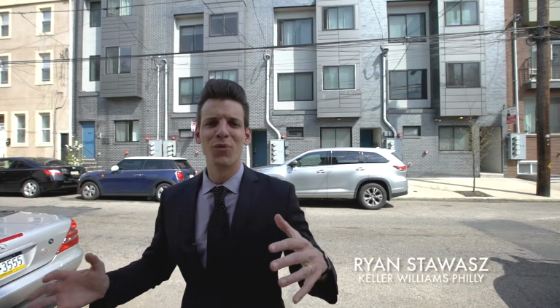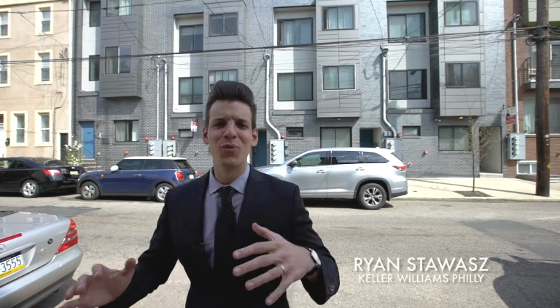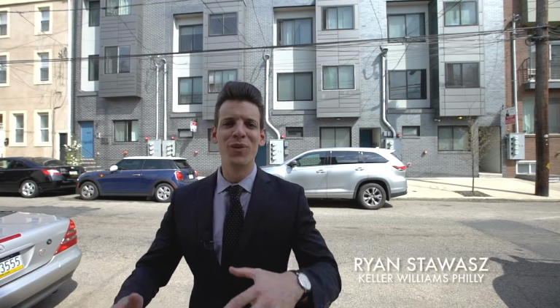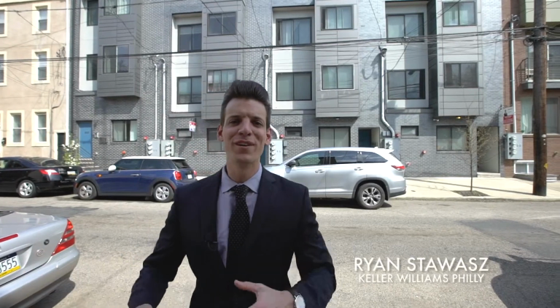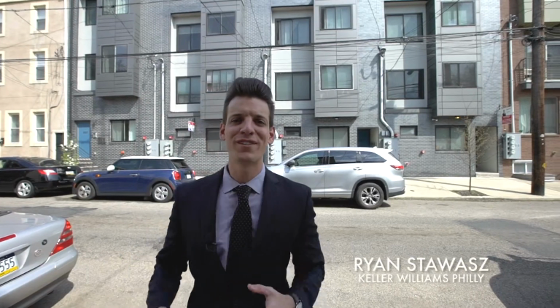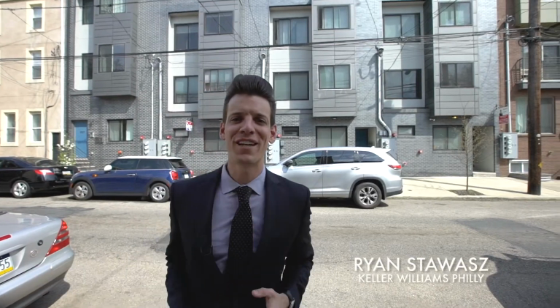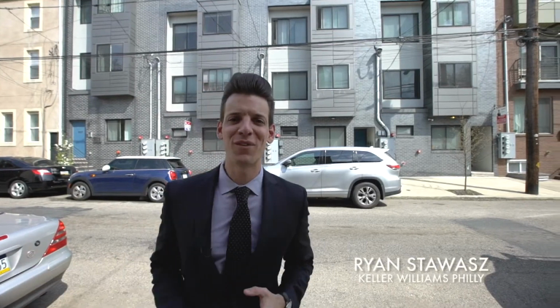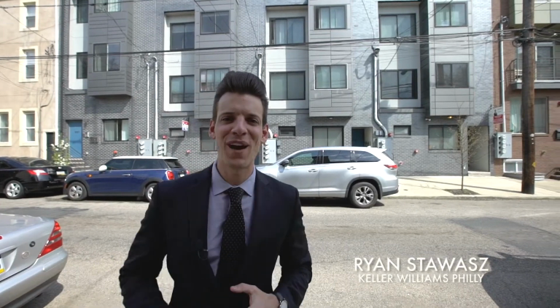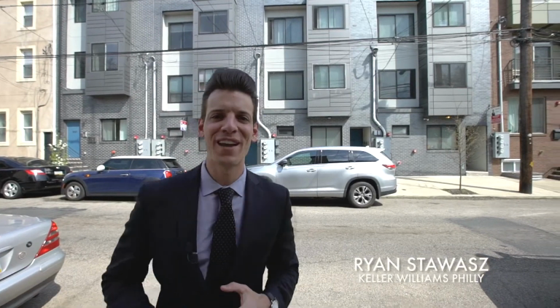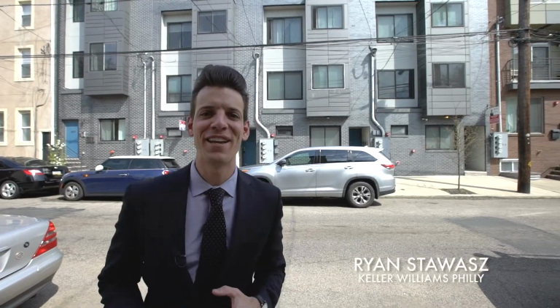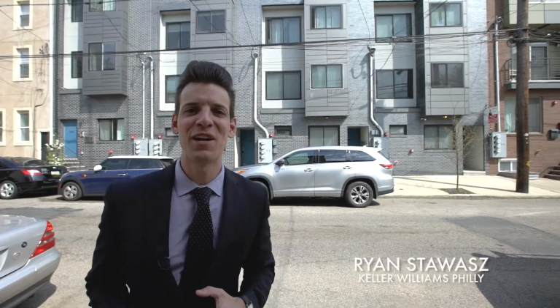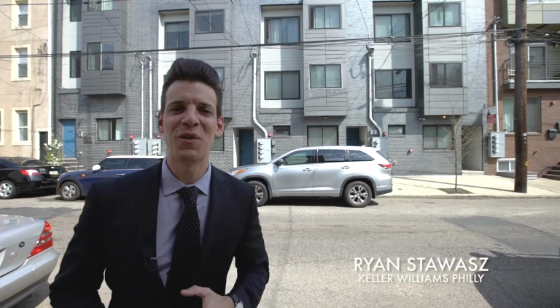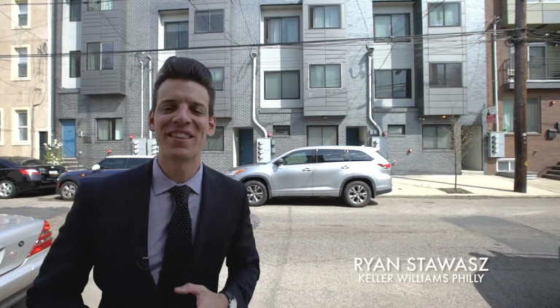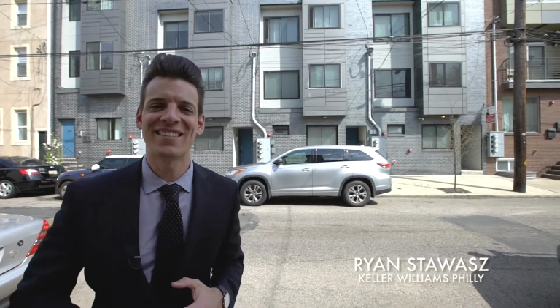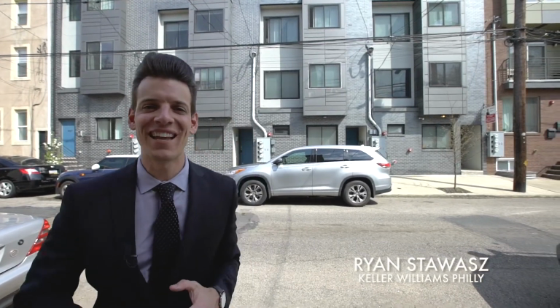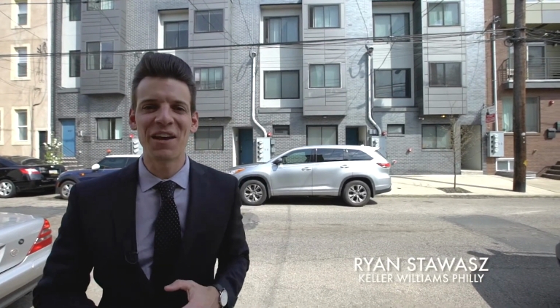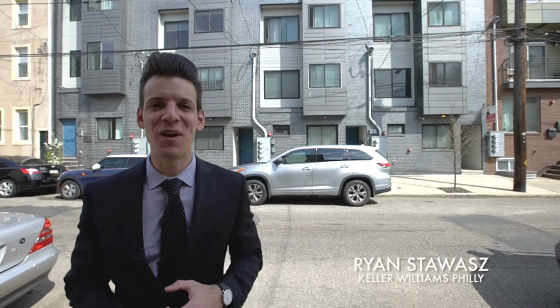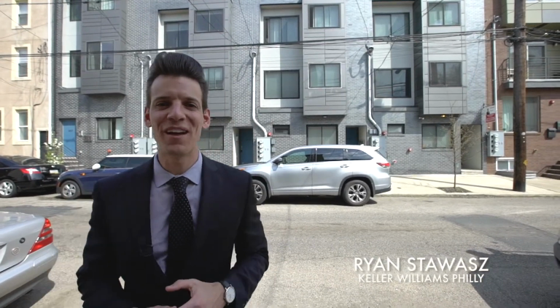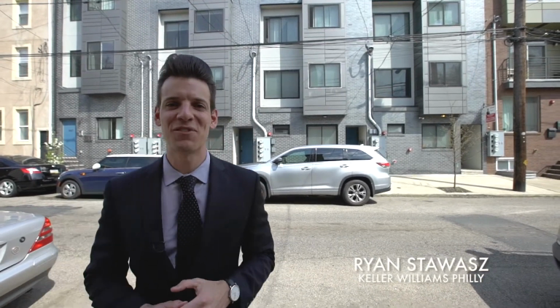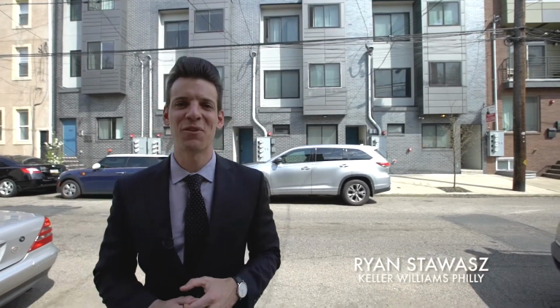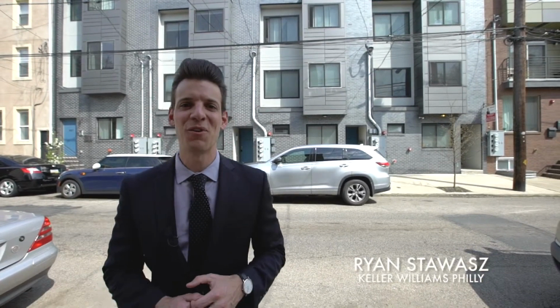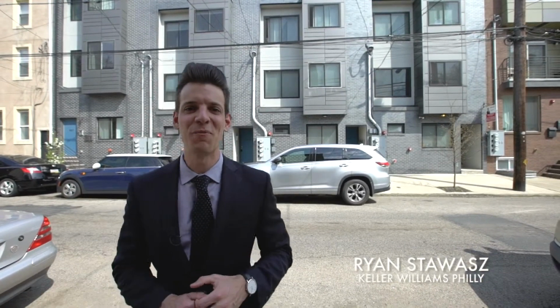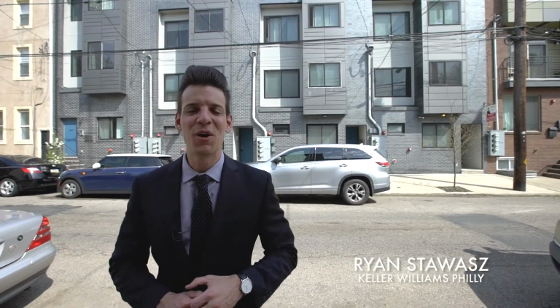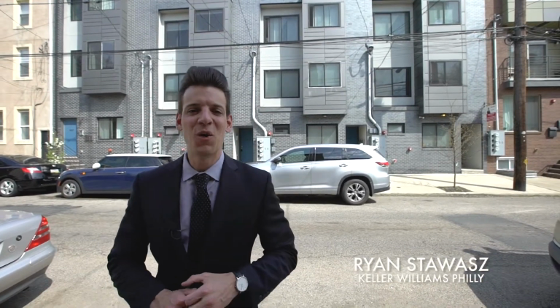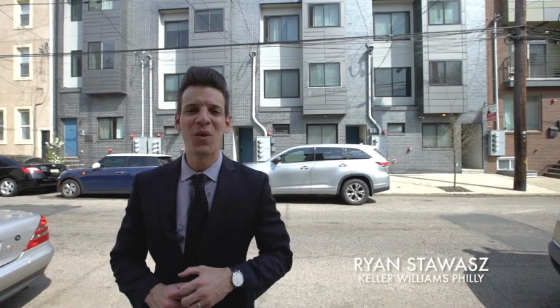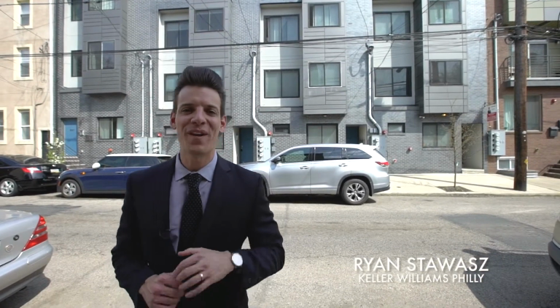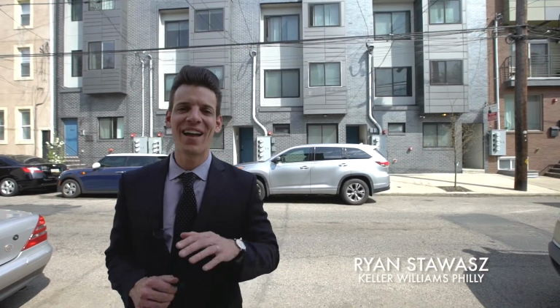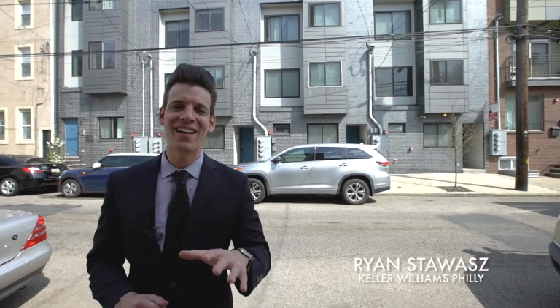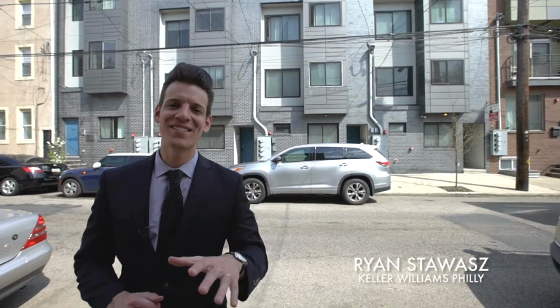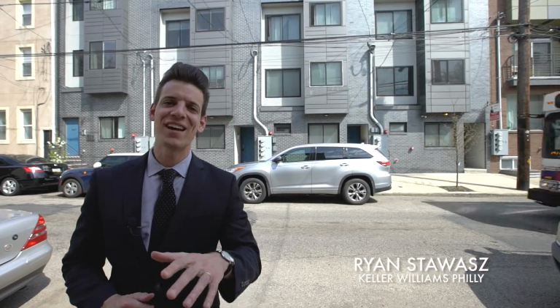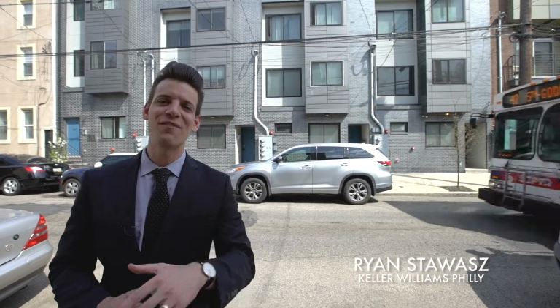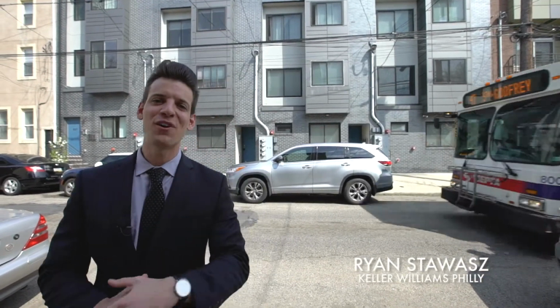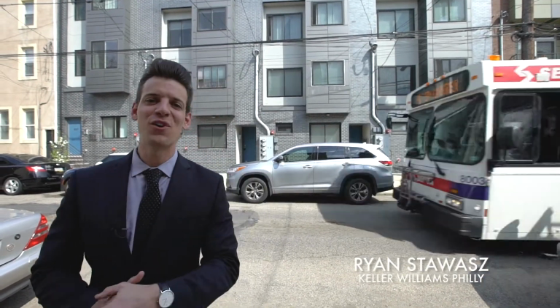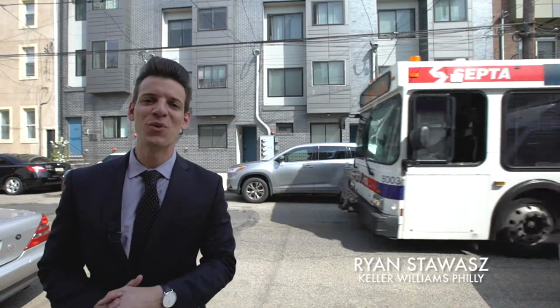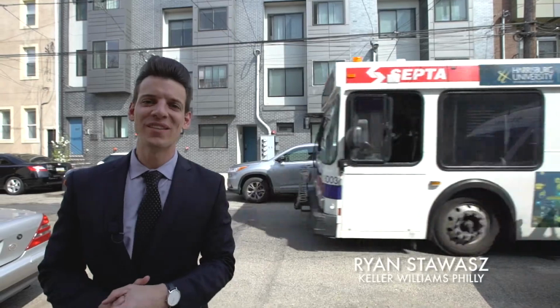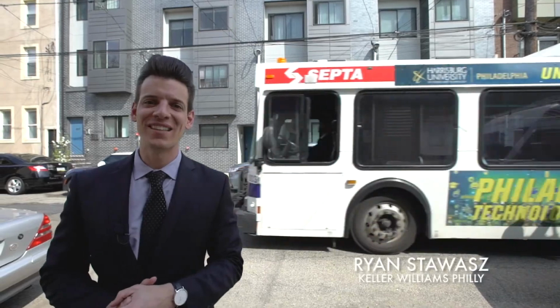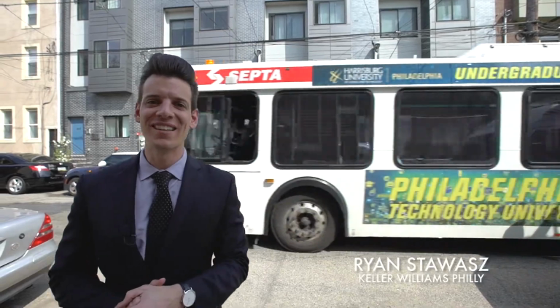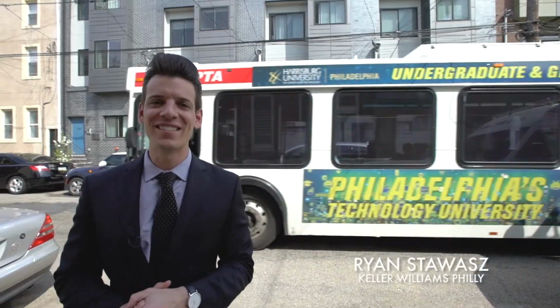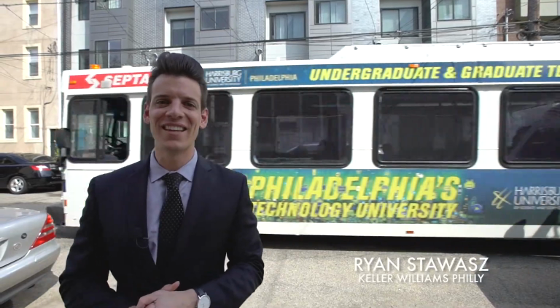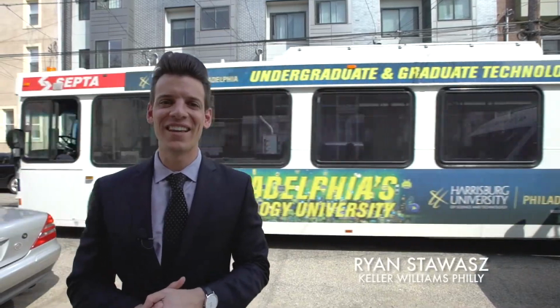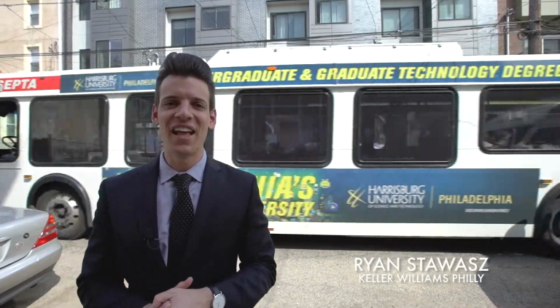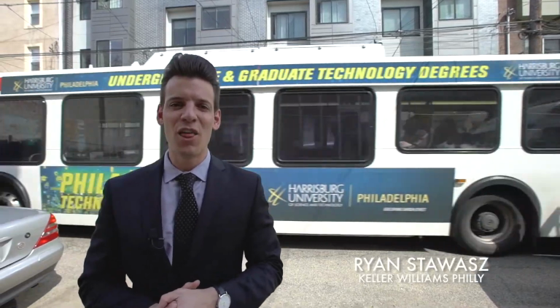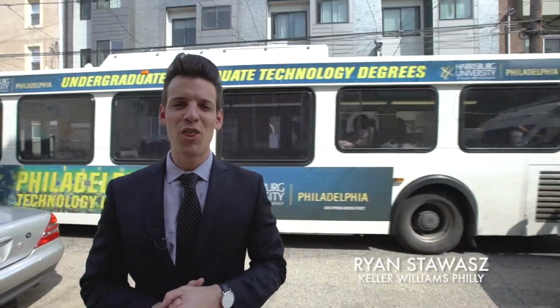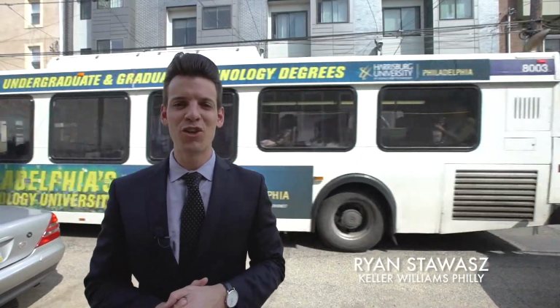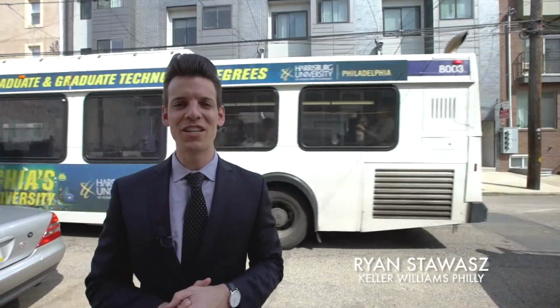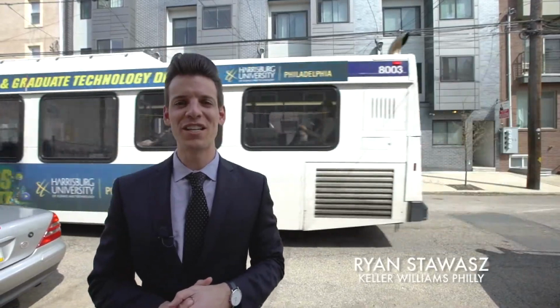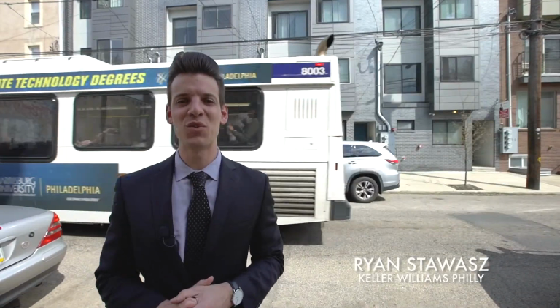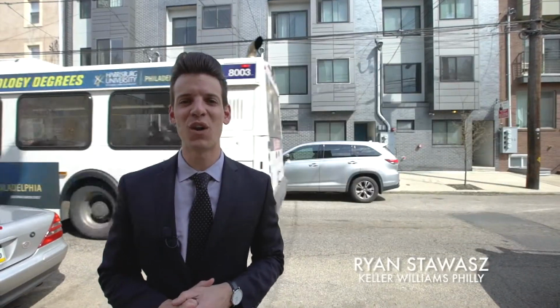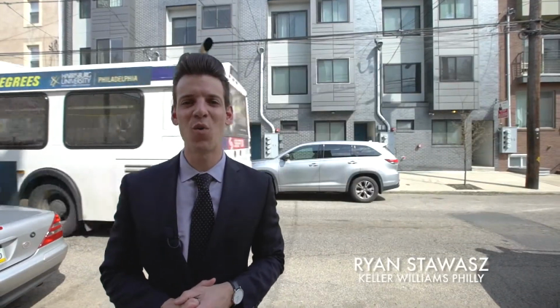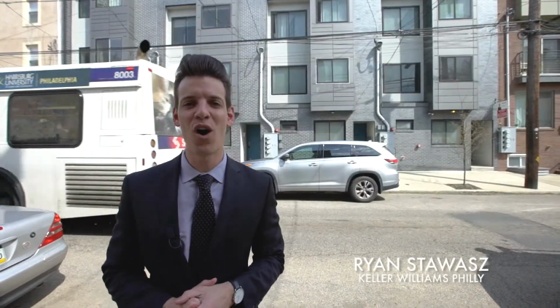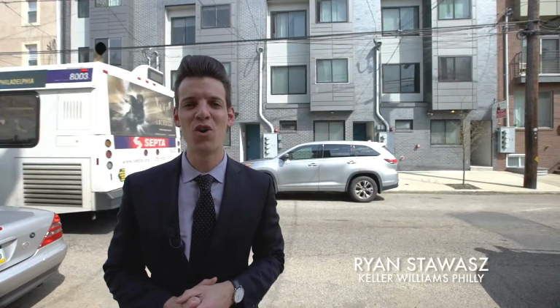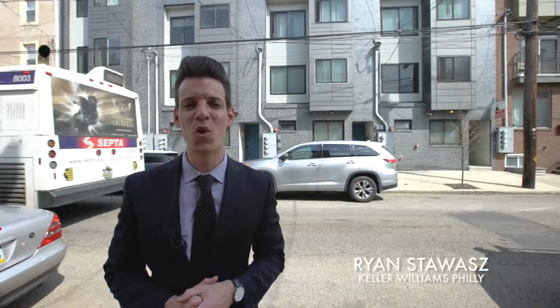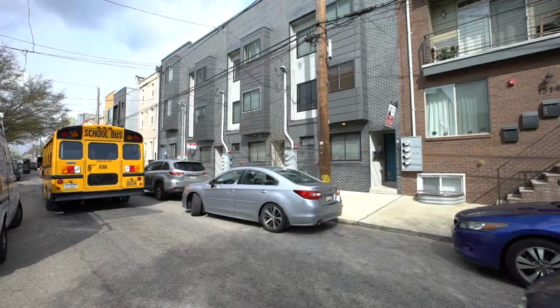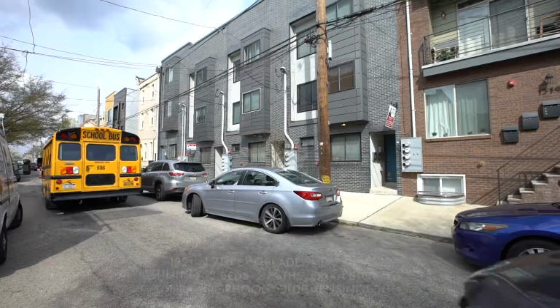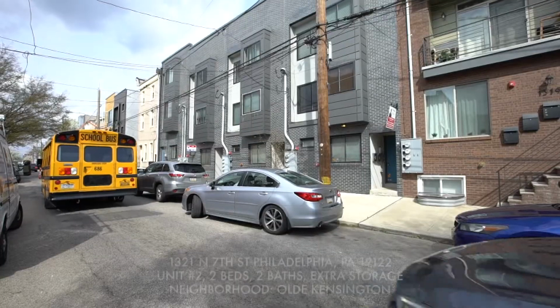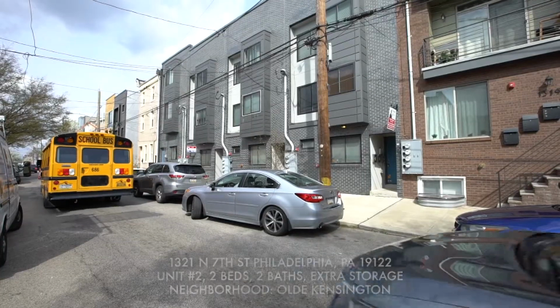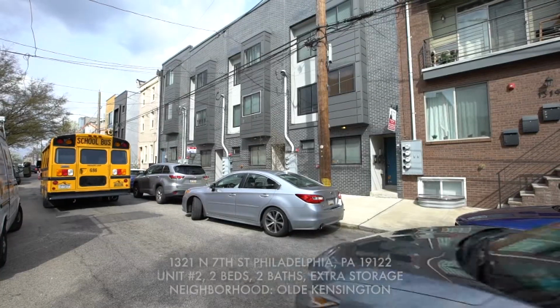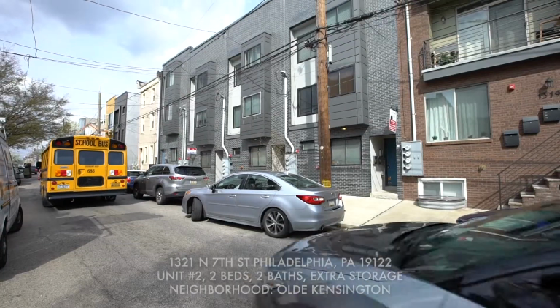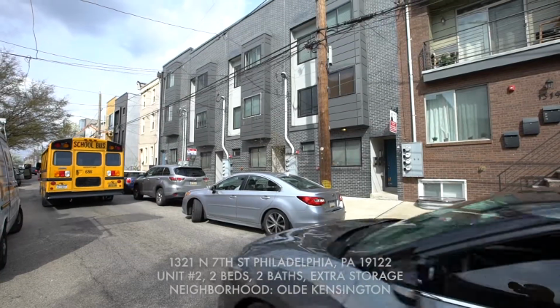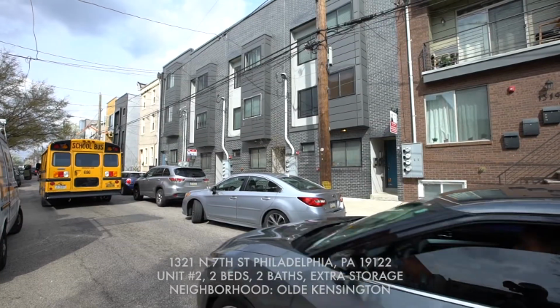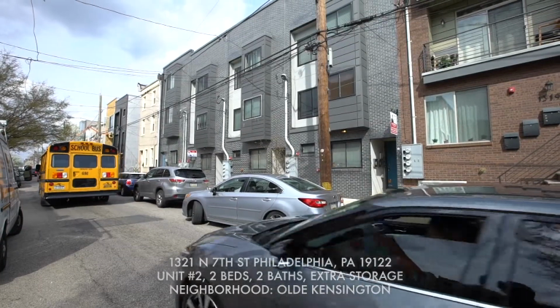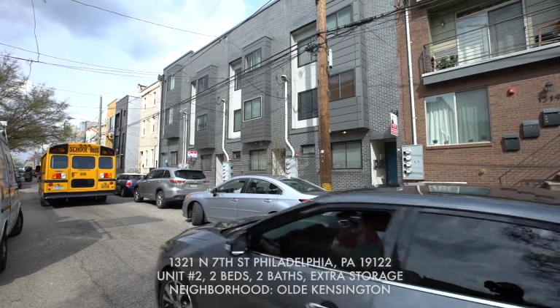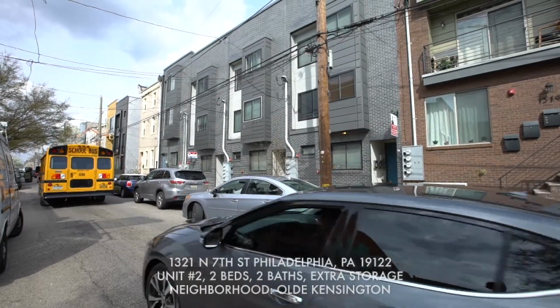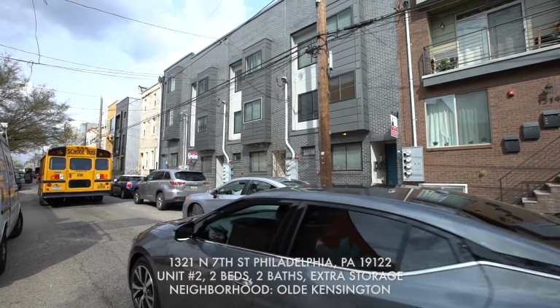Real Estate Ryan here with the StayWise Group. We are outside of our newest listing, 1321 North 7th Street, Unit 2.